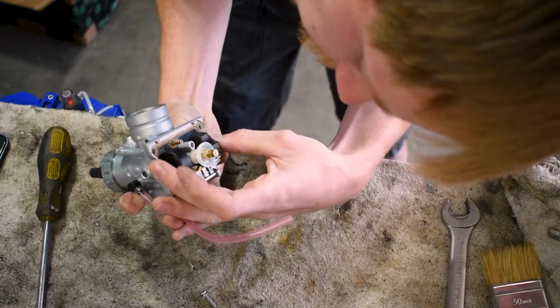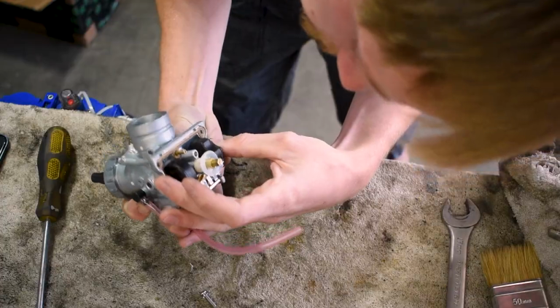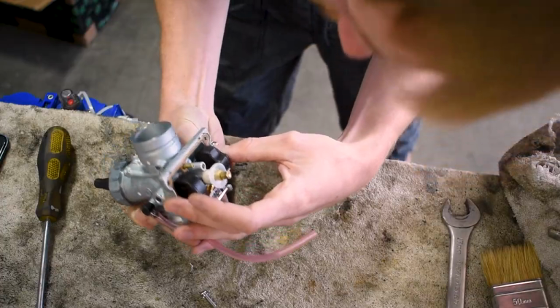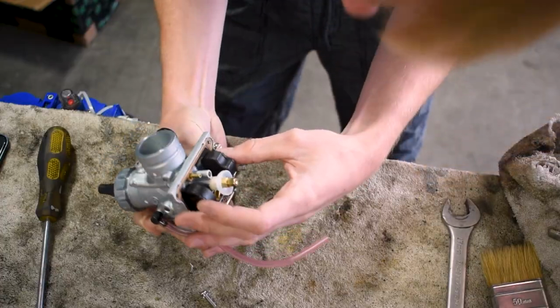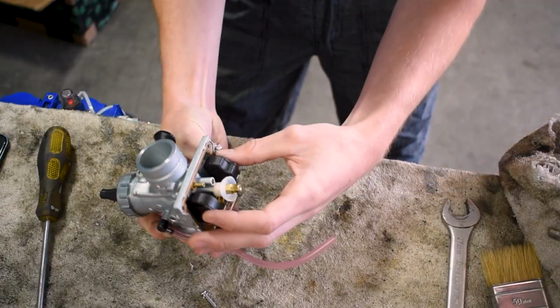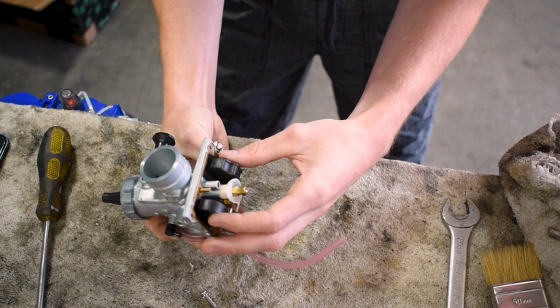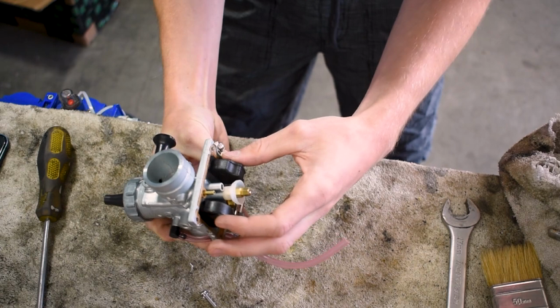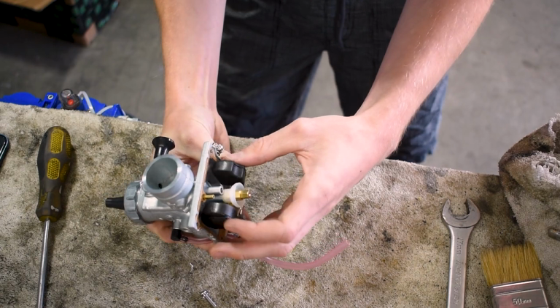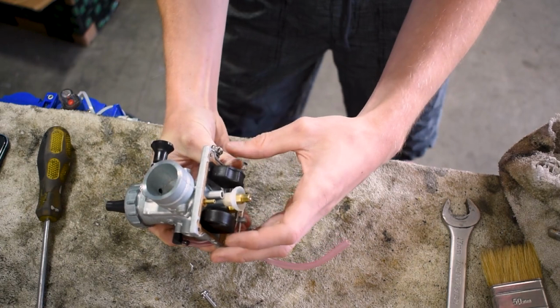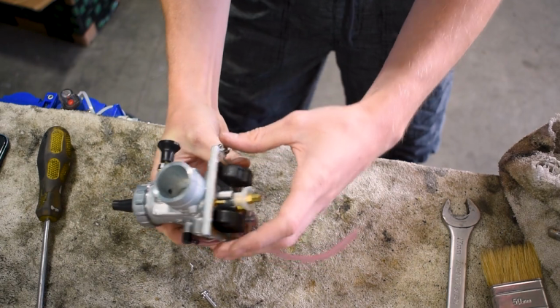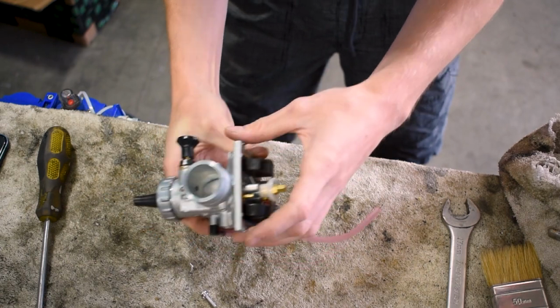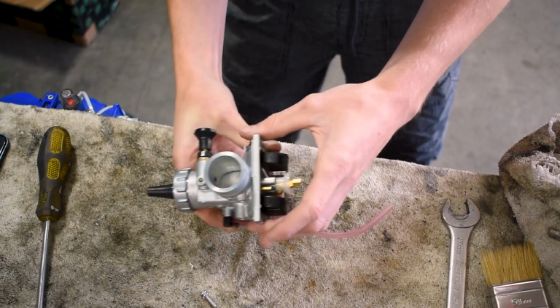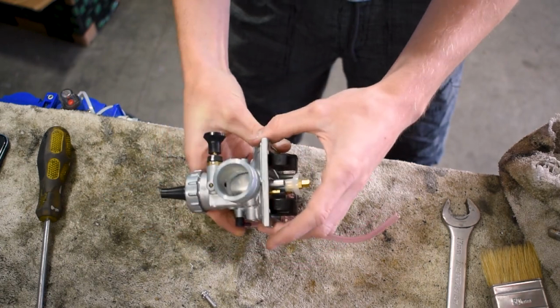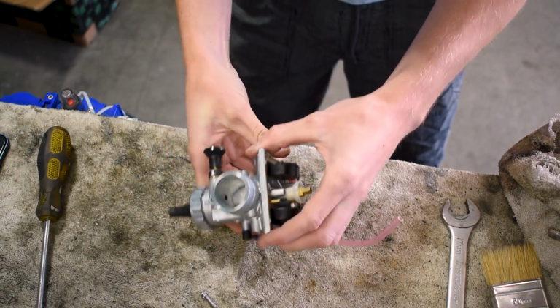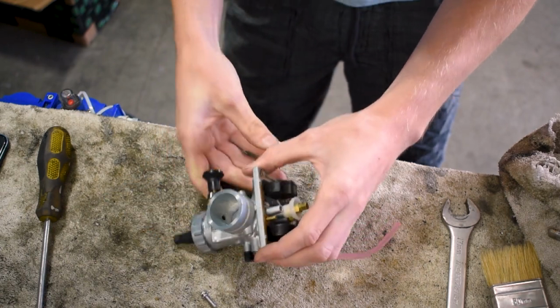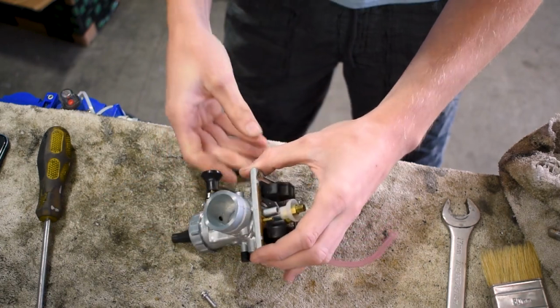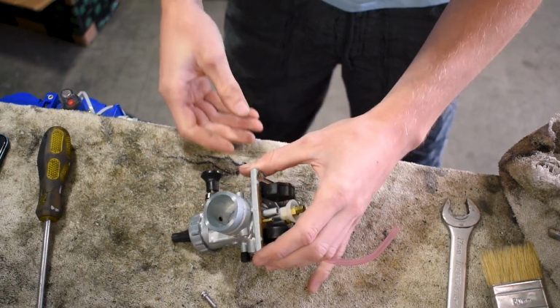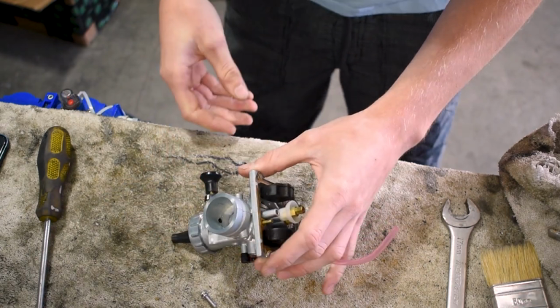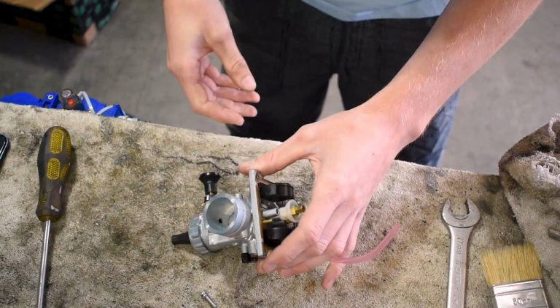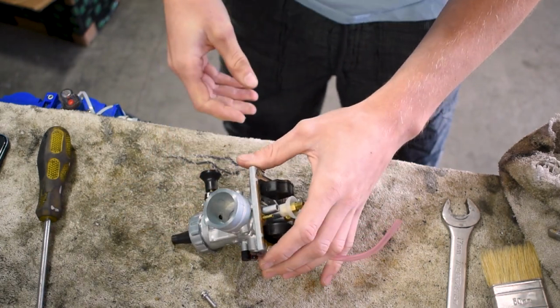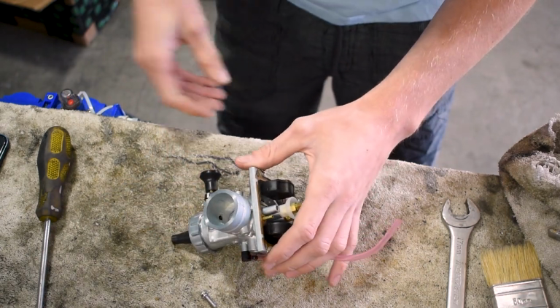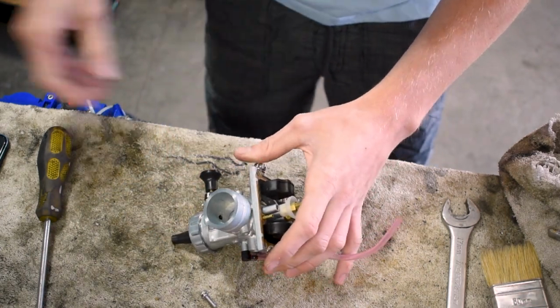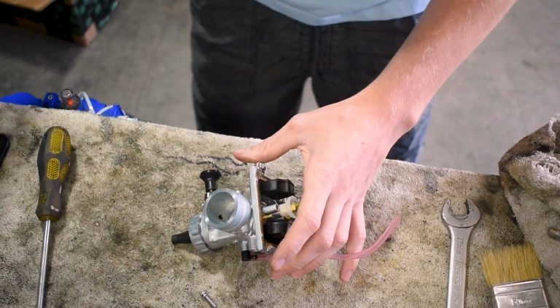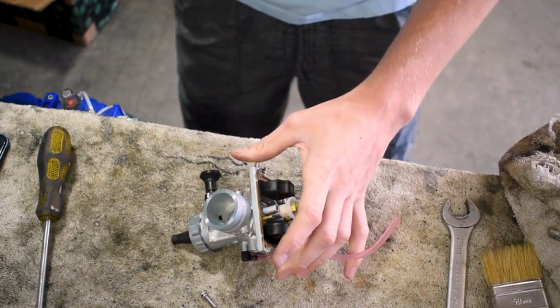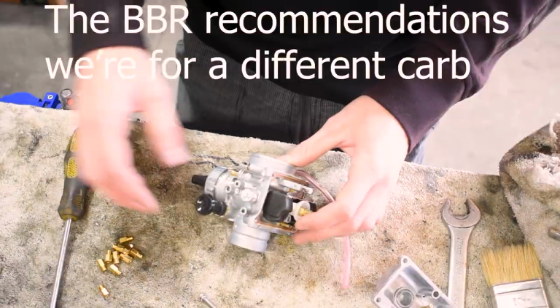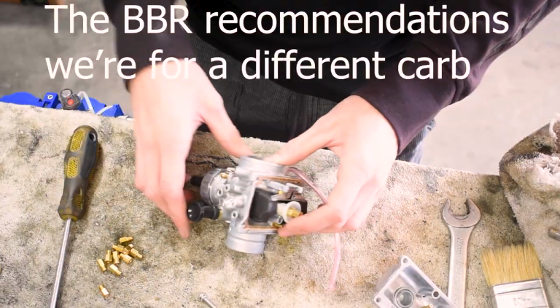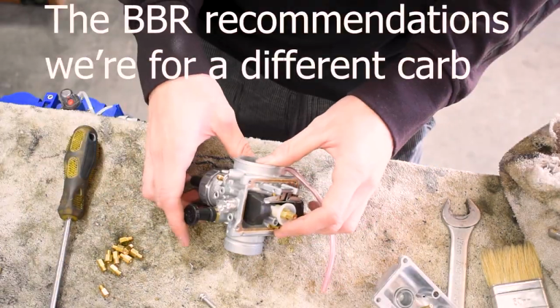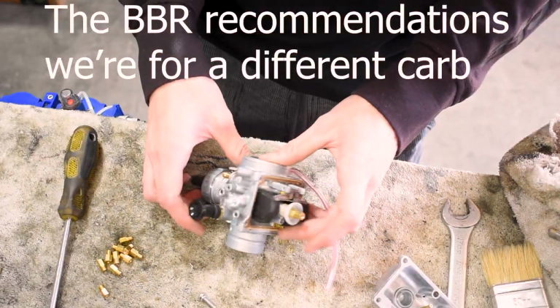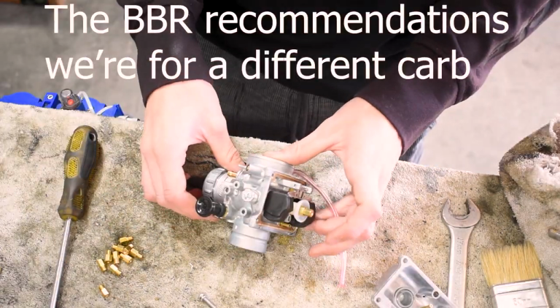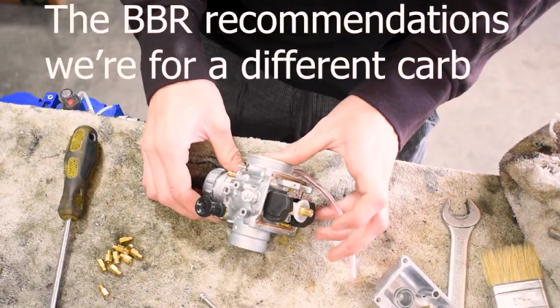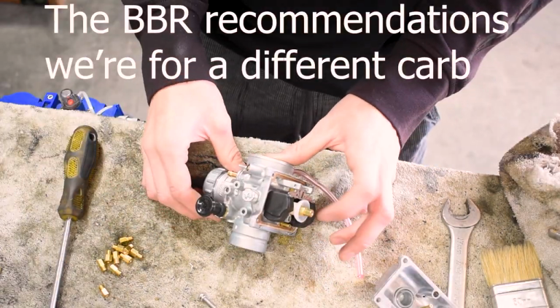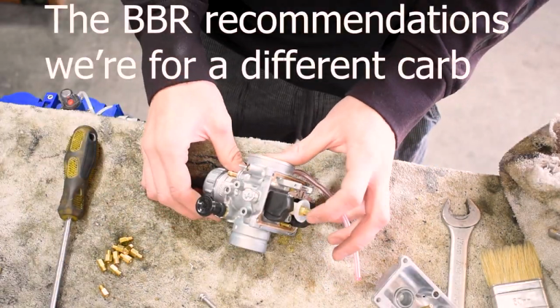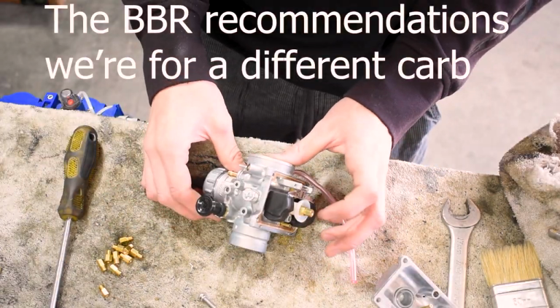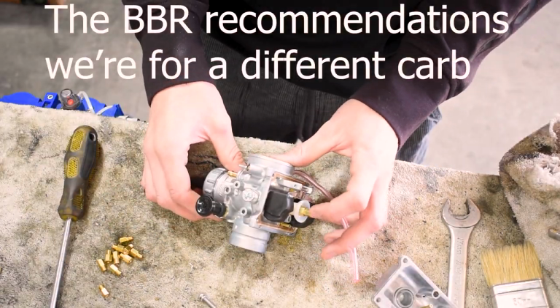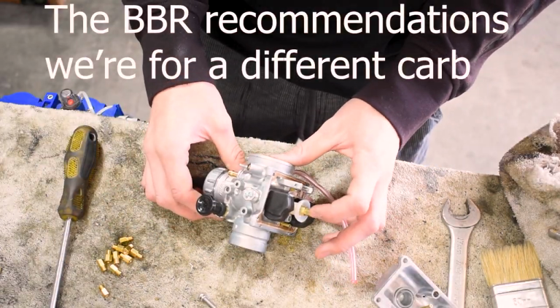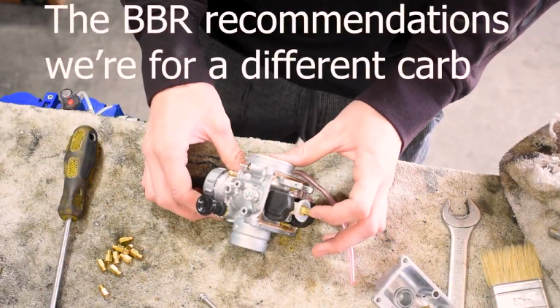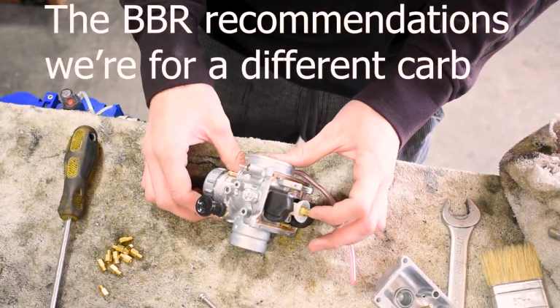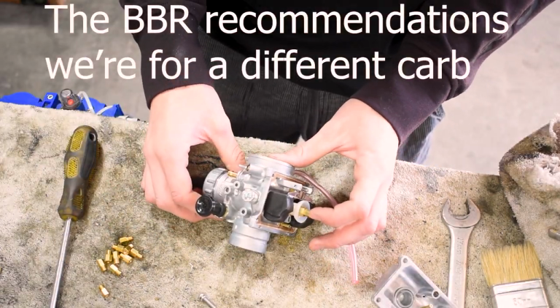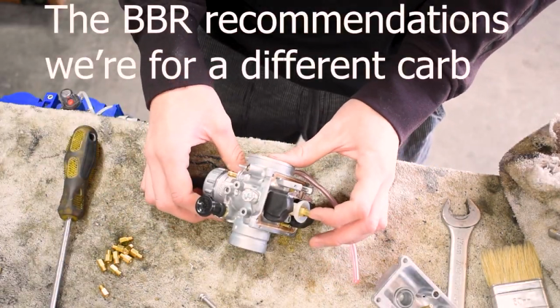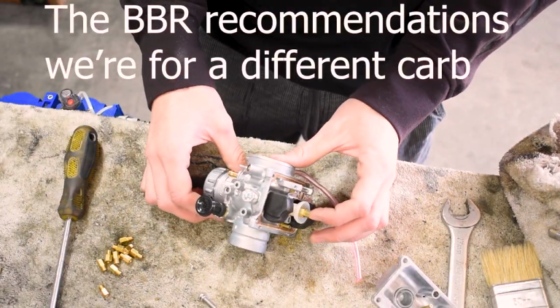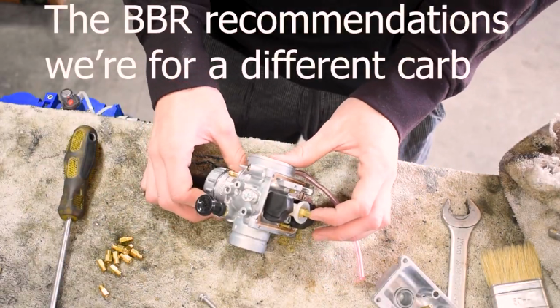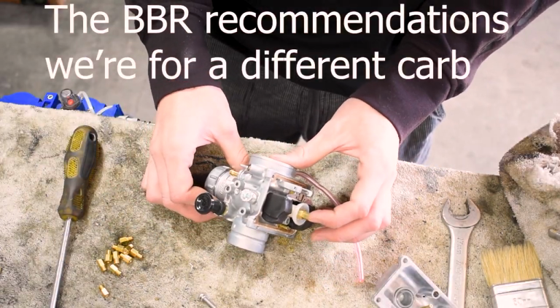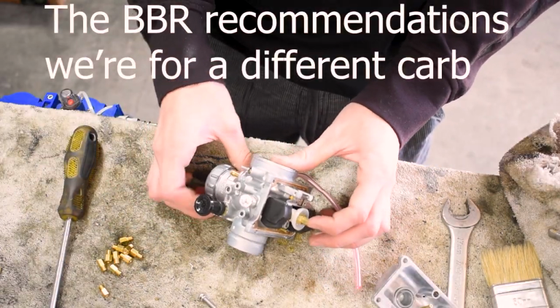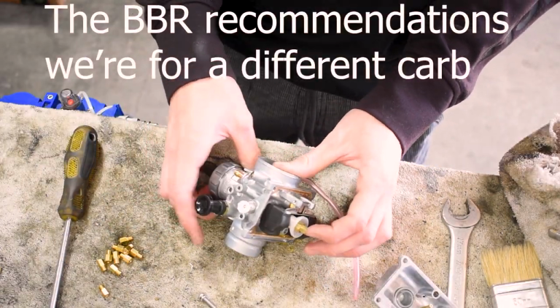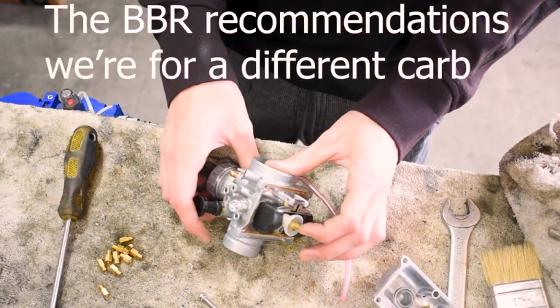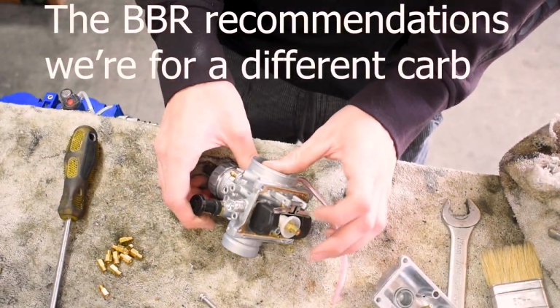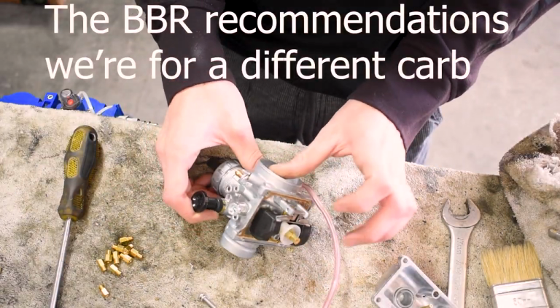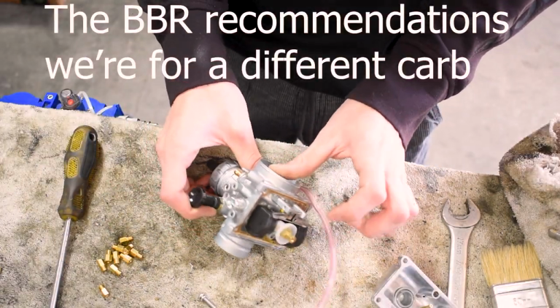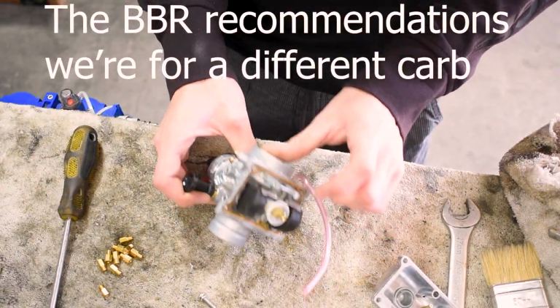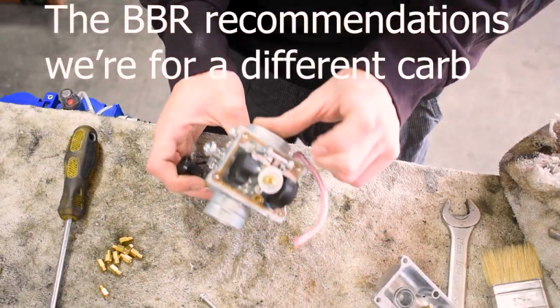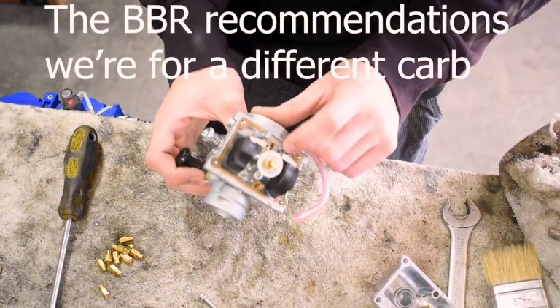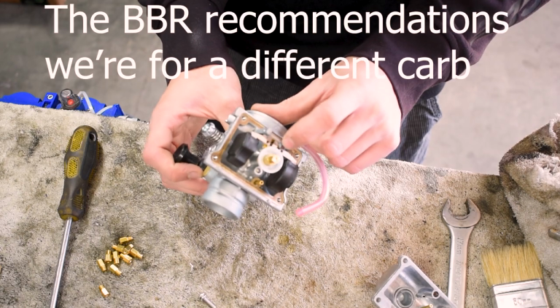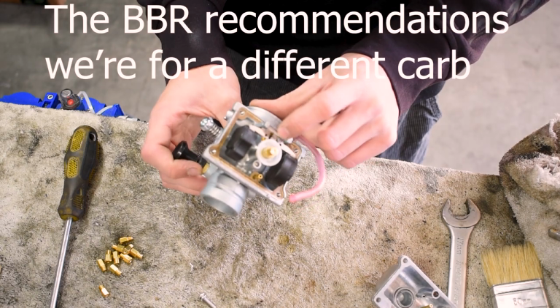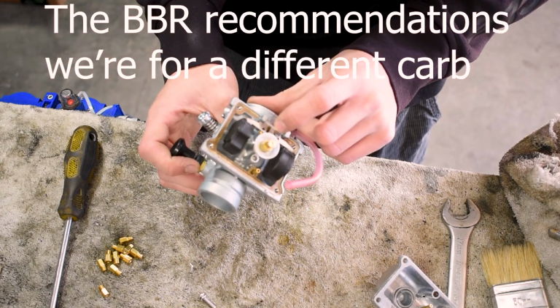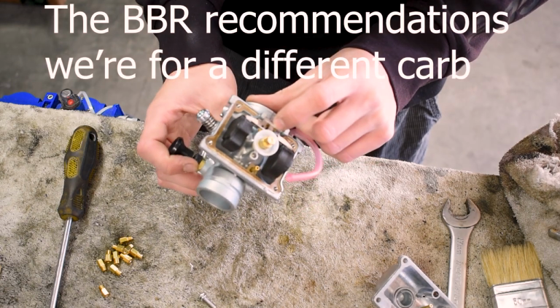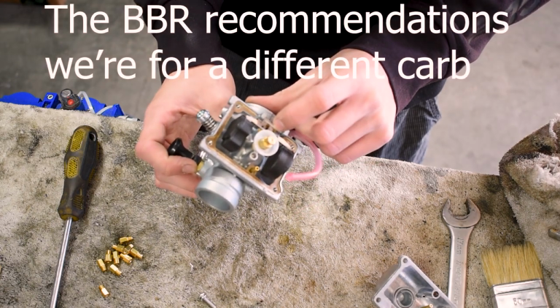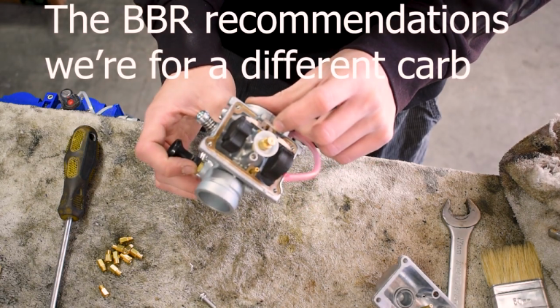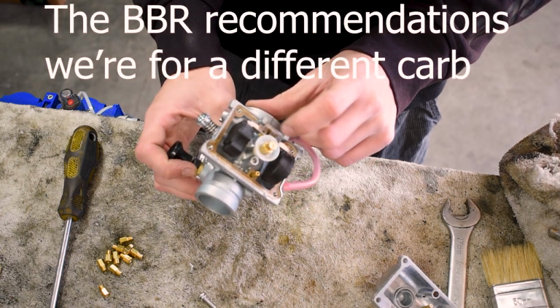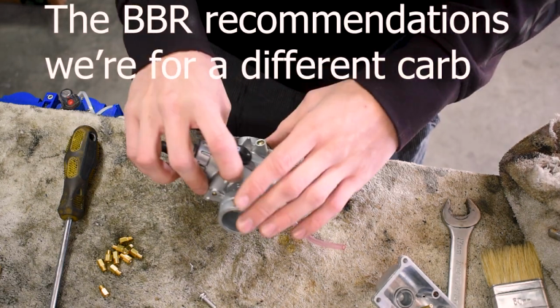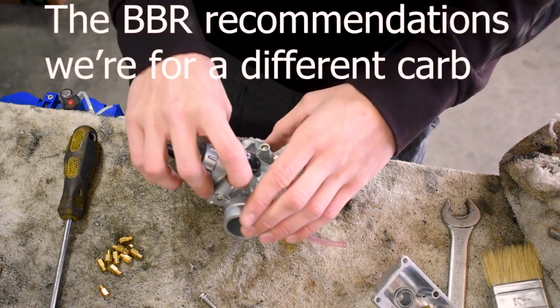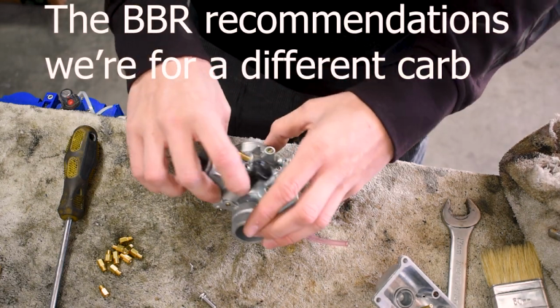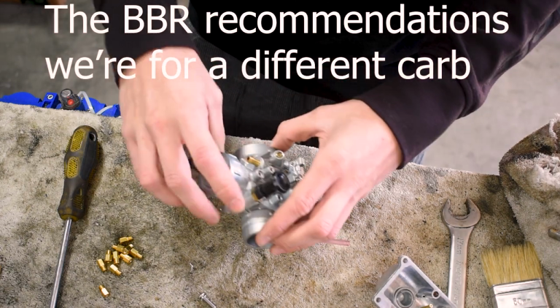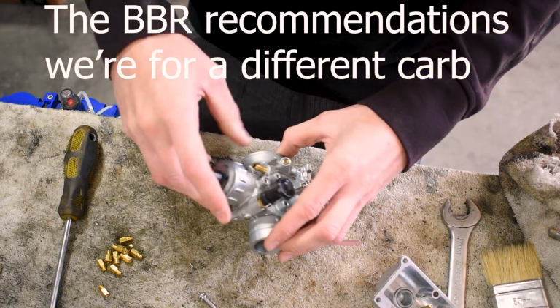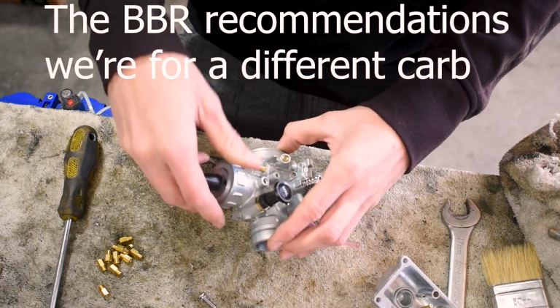Looks like it's got a stock 190 main jet on it, so for now we're going to keep the 190 jet and the stock 22 and a half pilot jet.